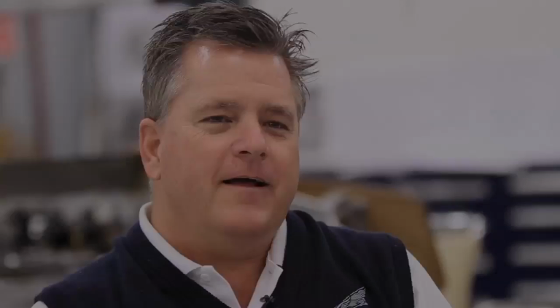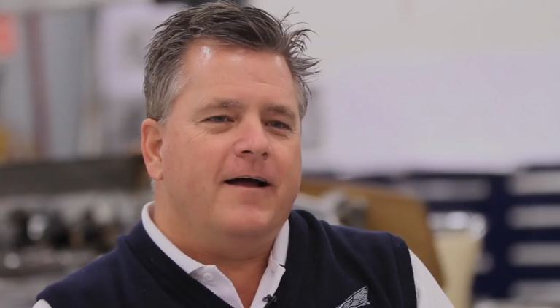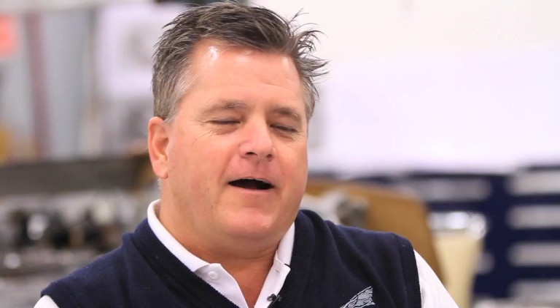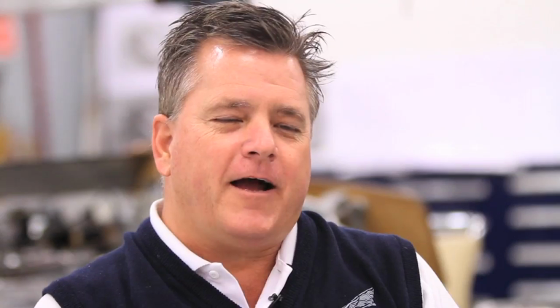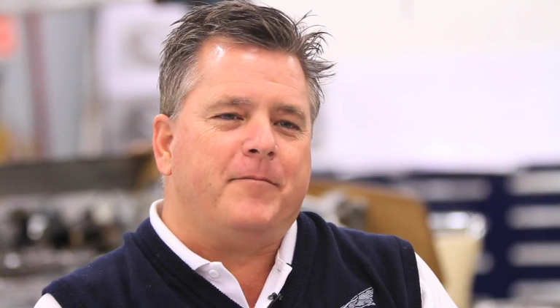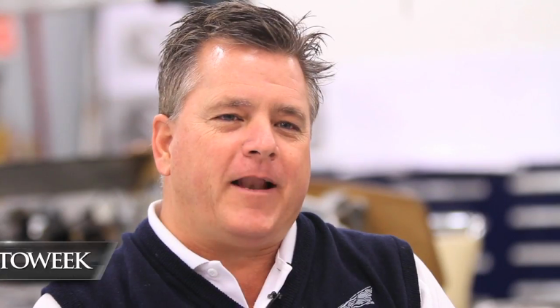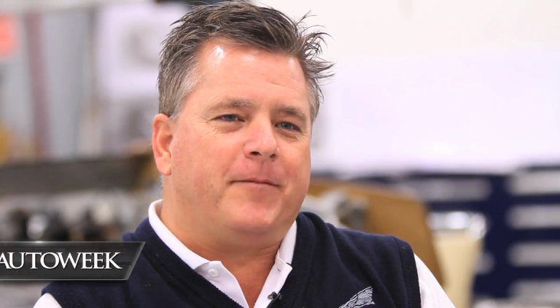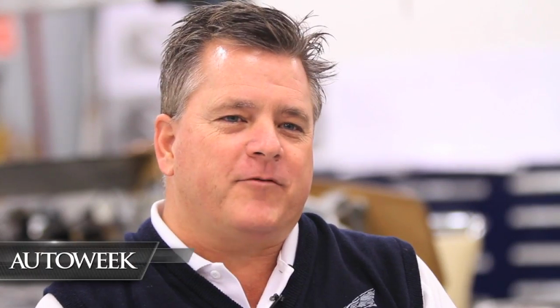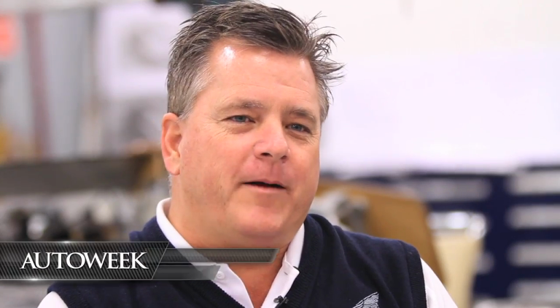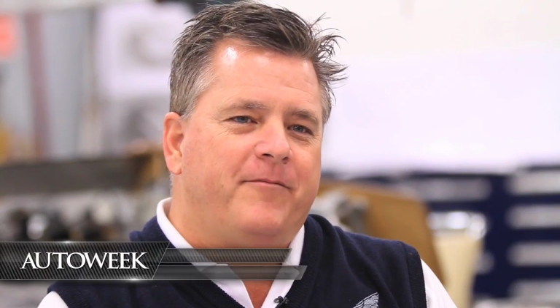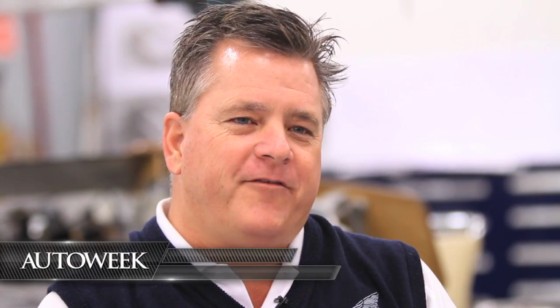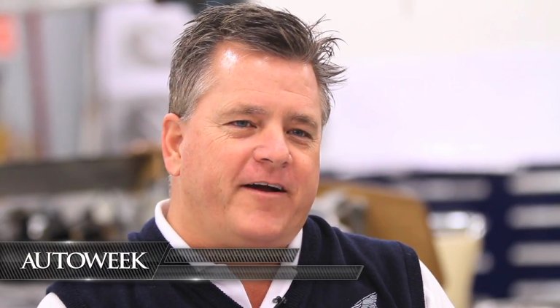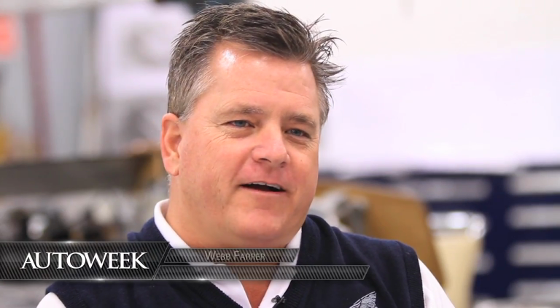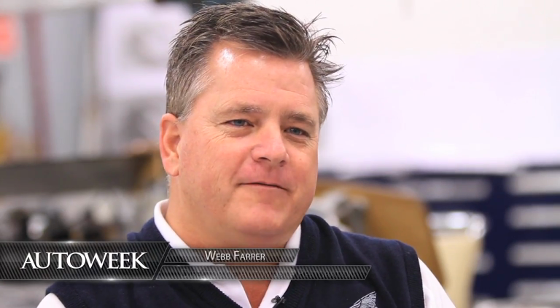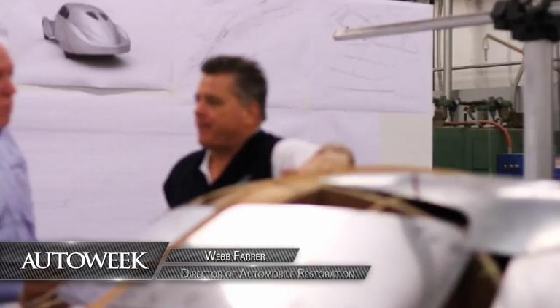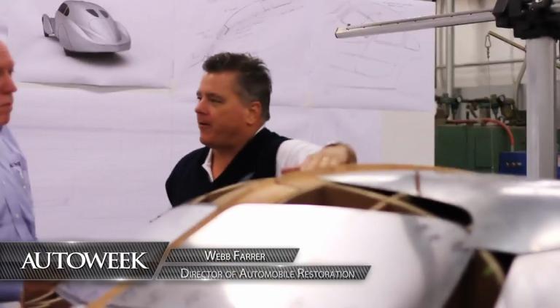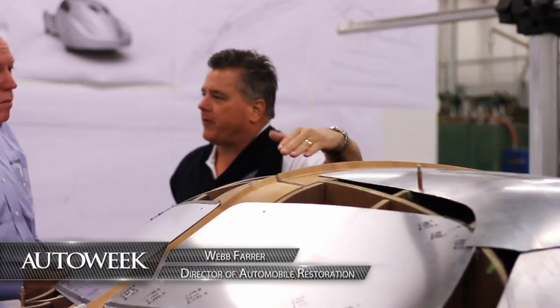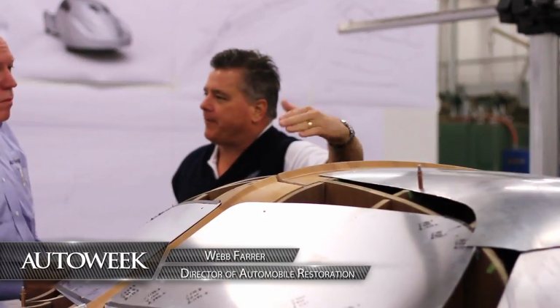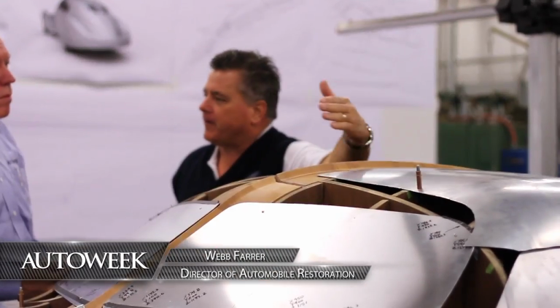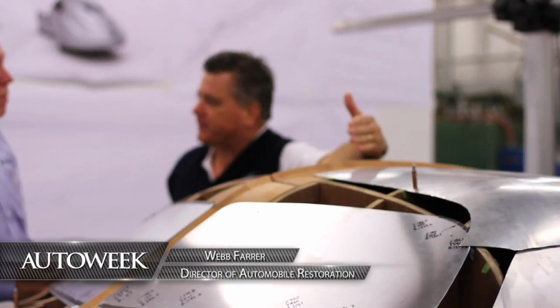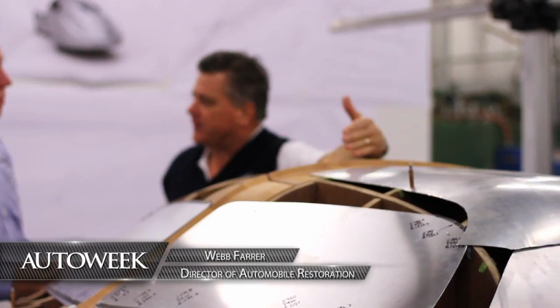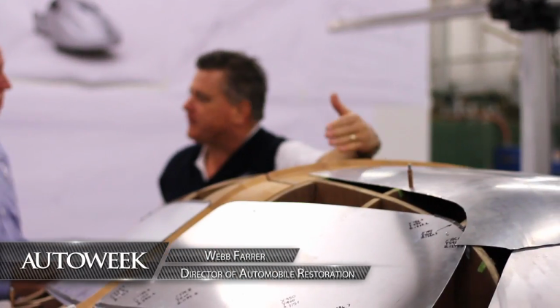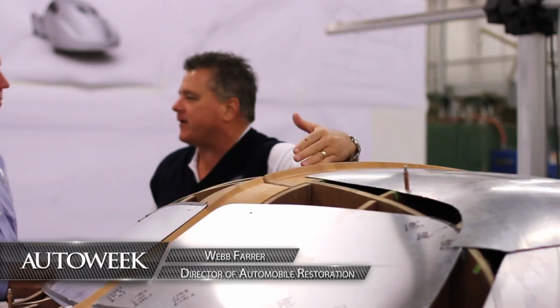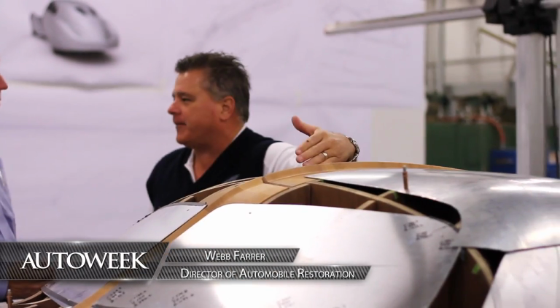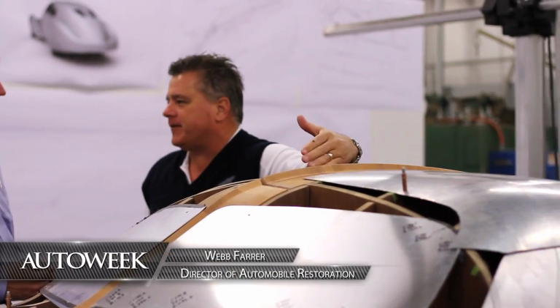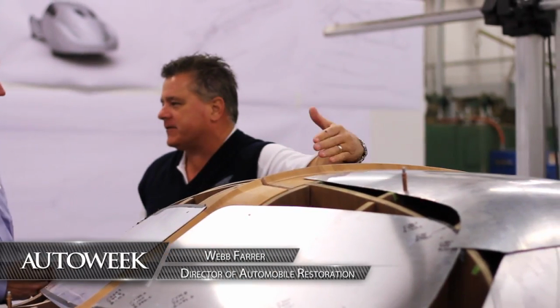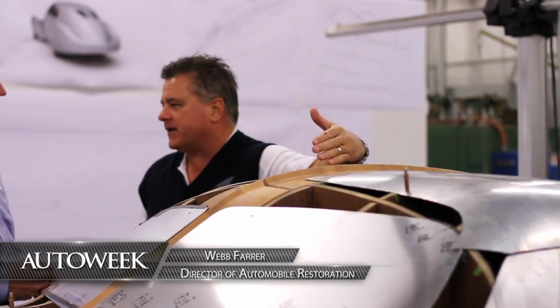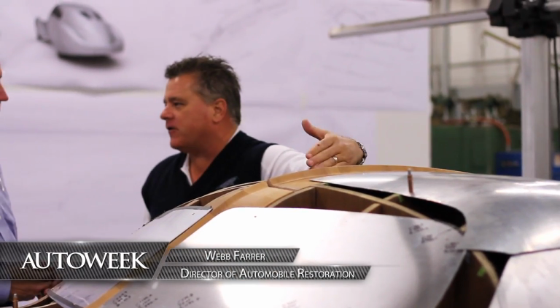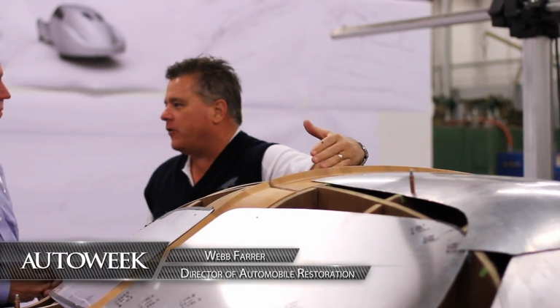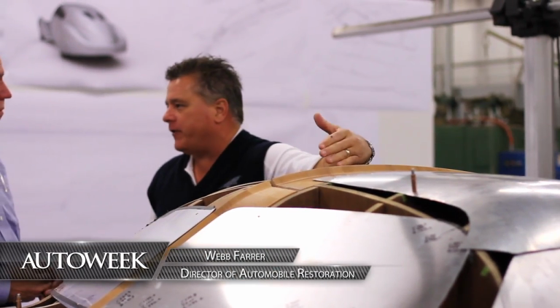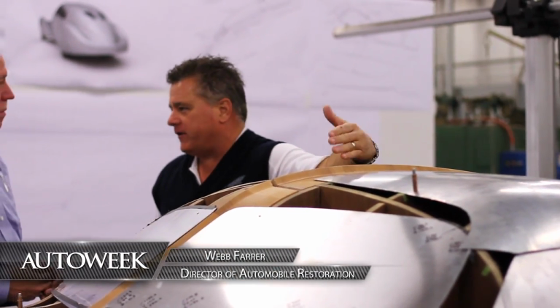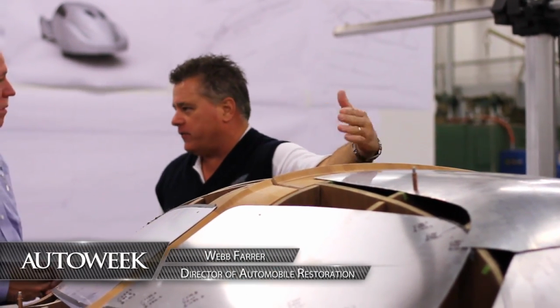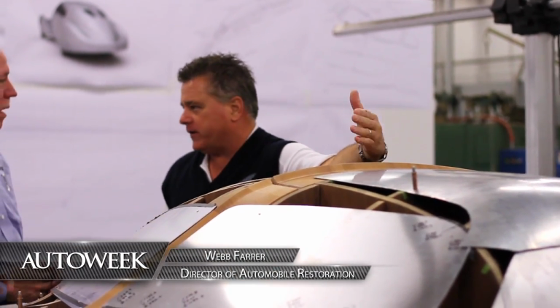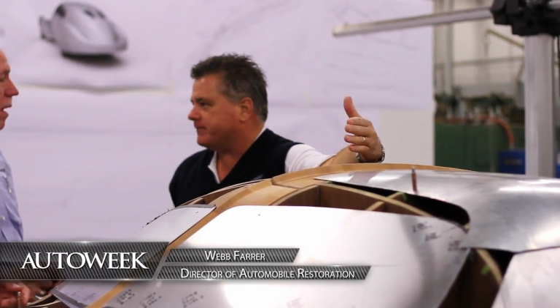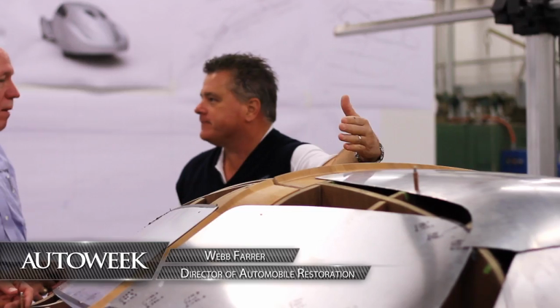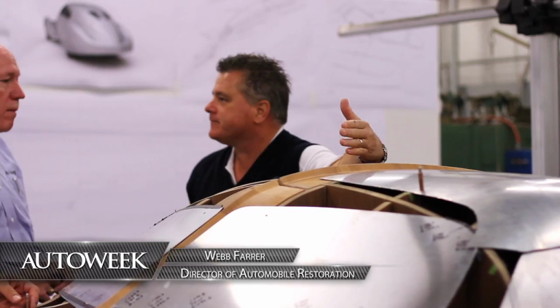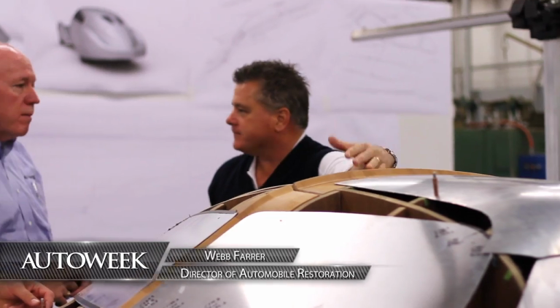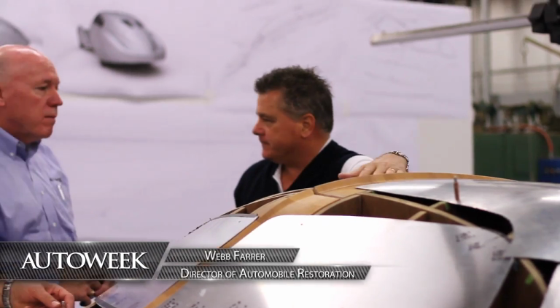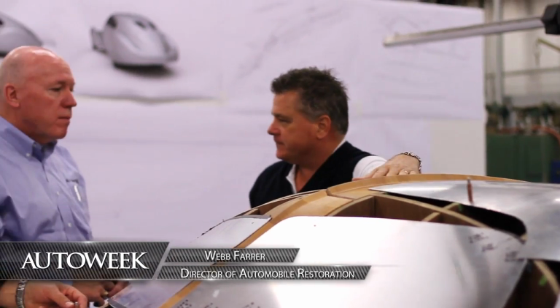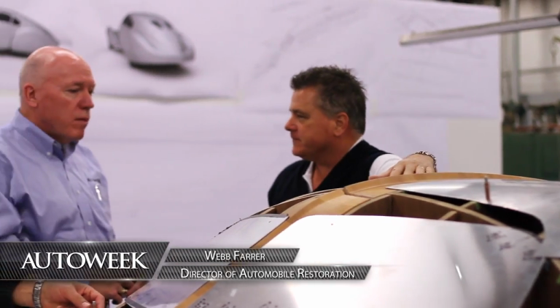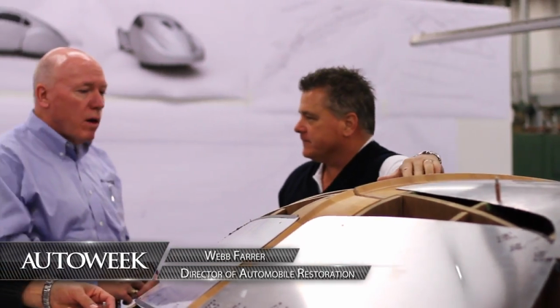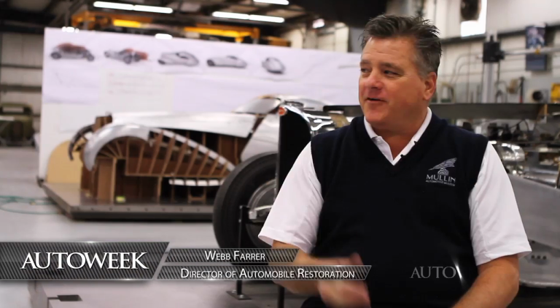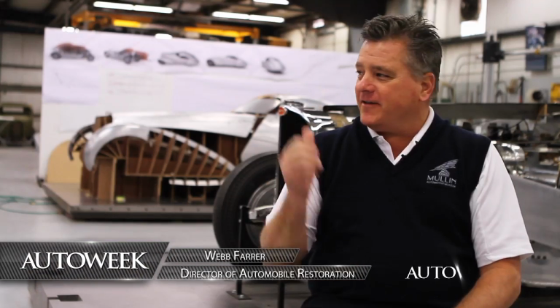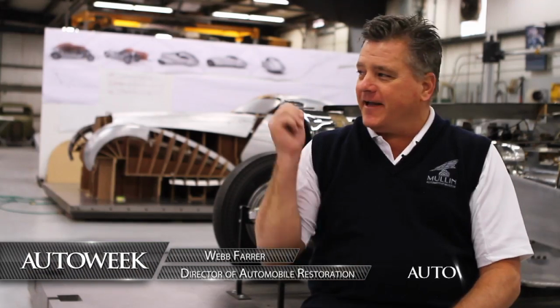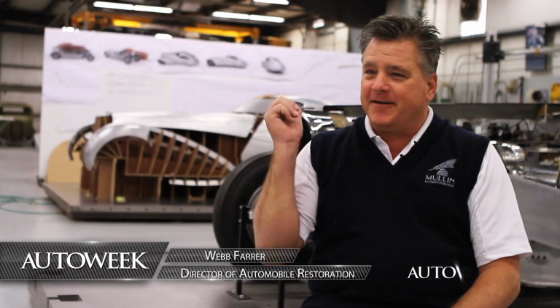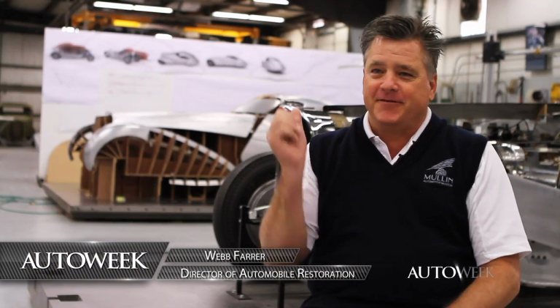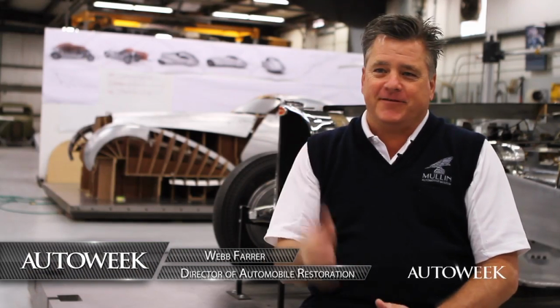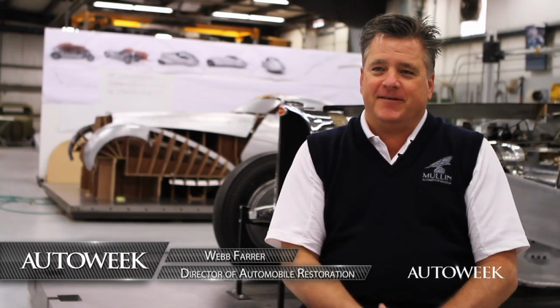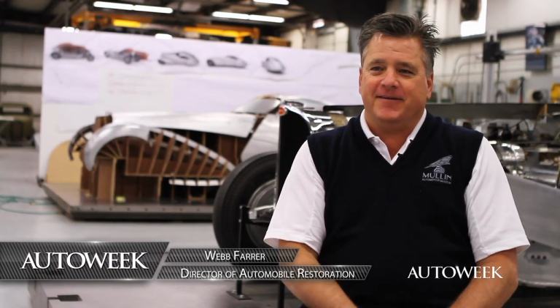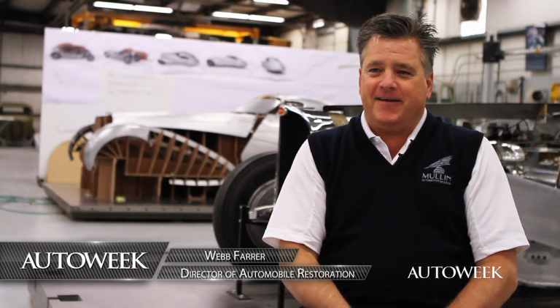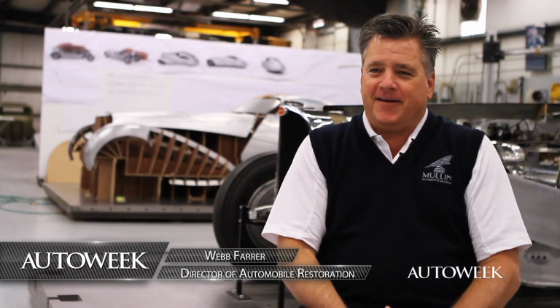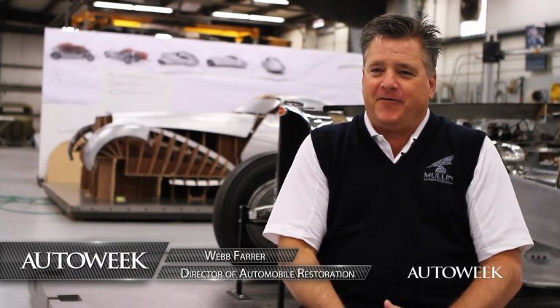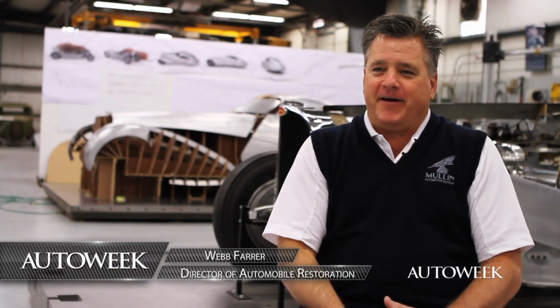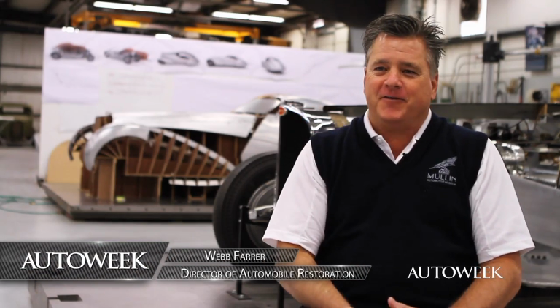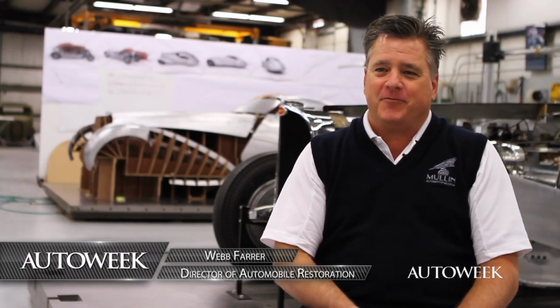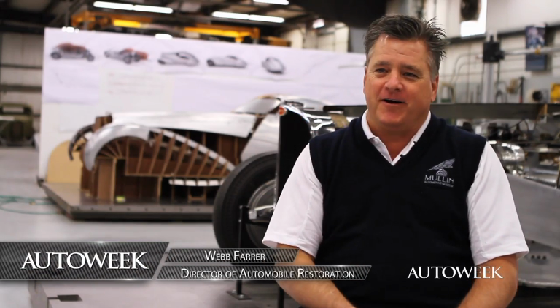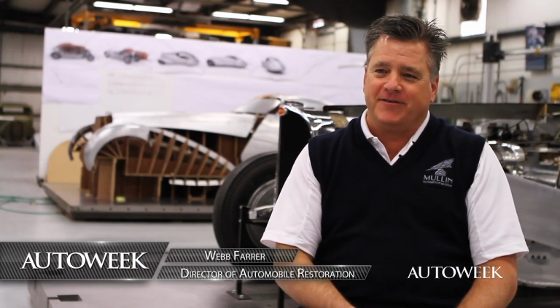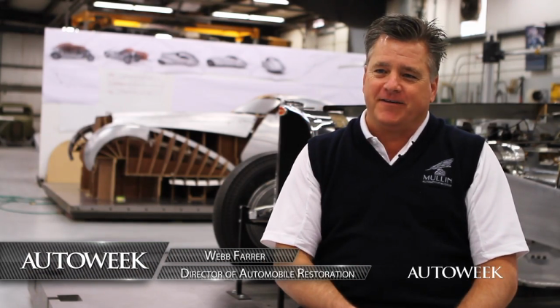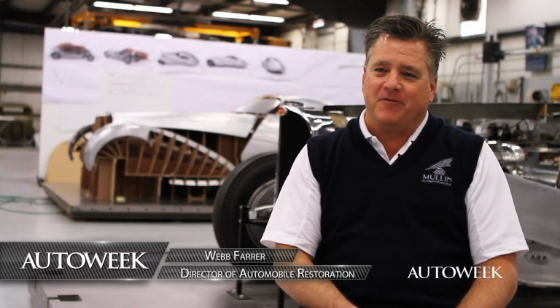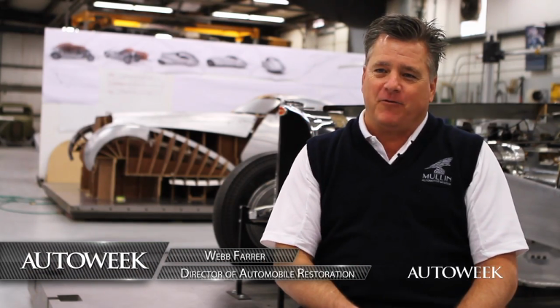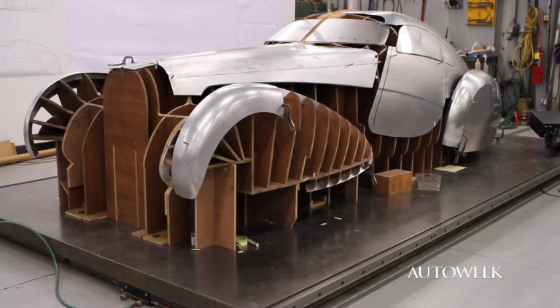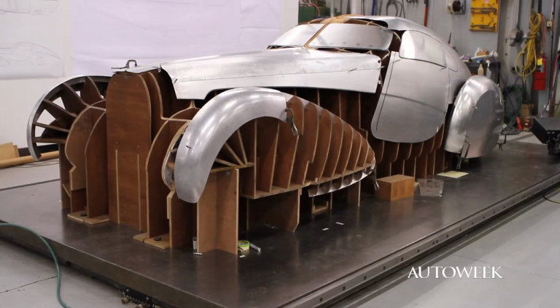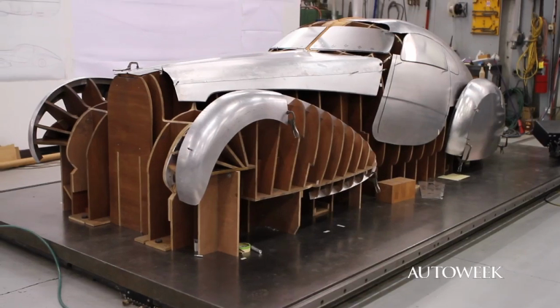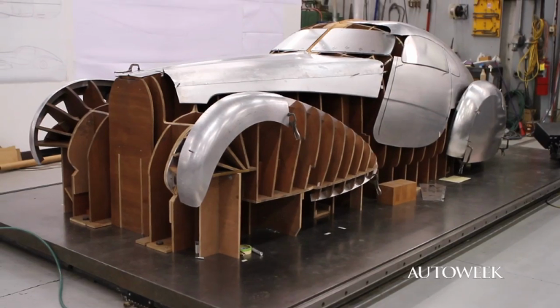Hi, my name is Webb Fair. I manage all the restoration projects and this is our latest and greatest project that we're working on.